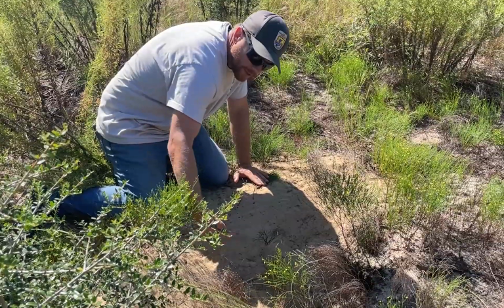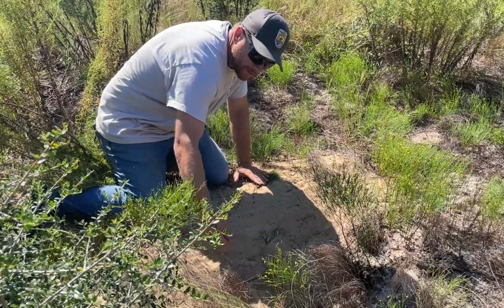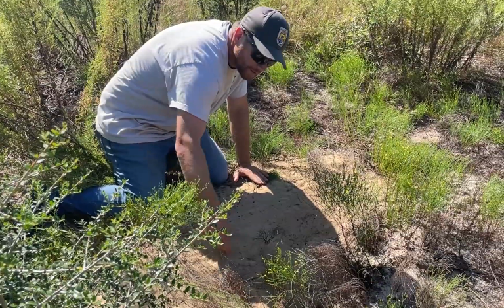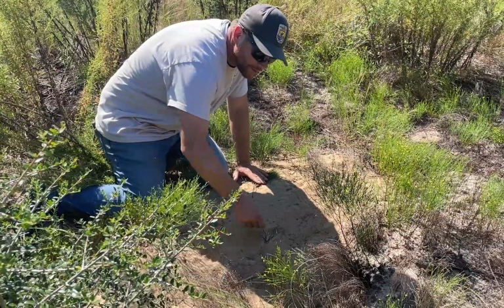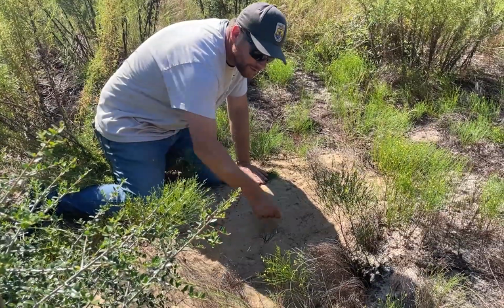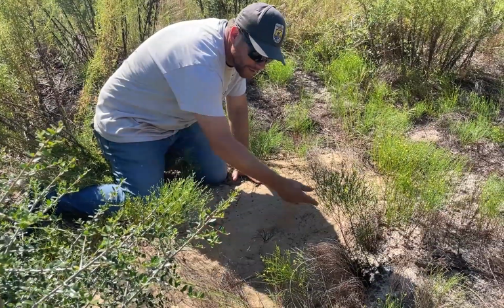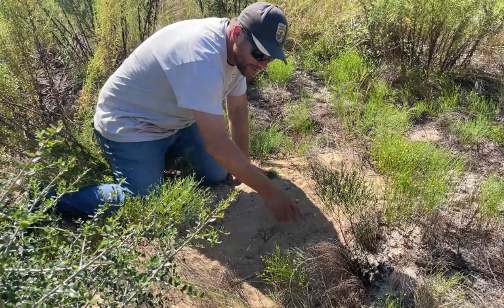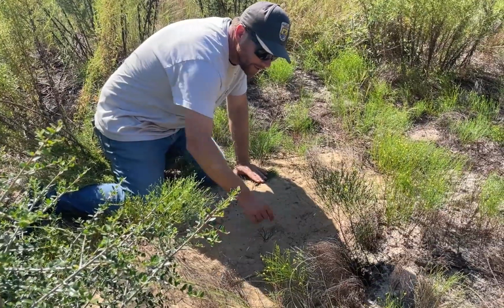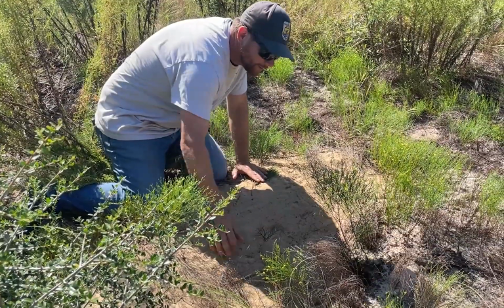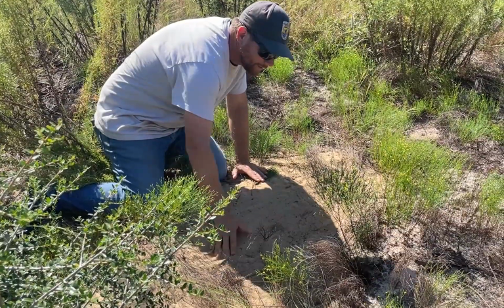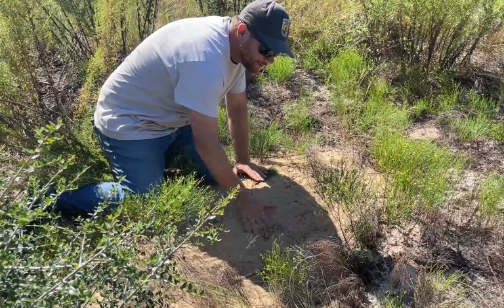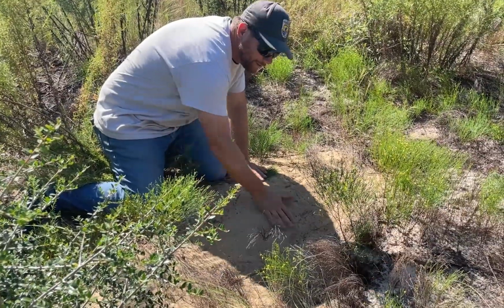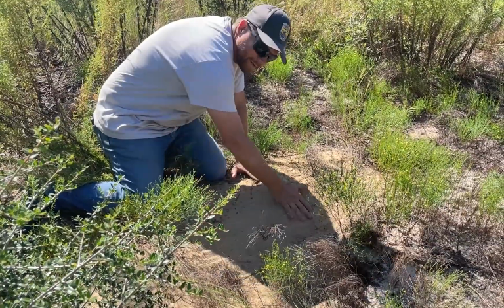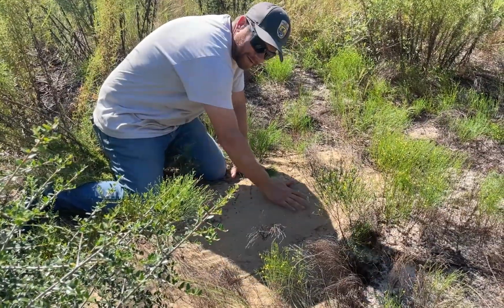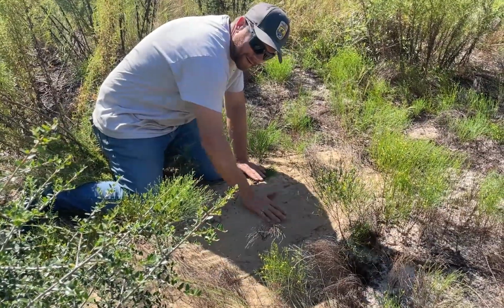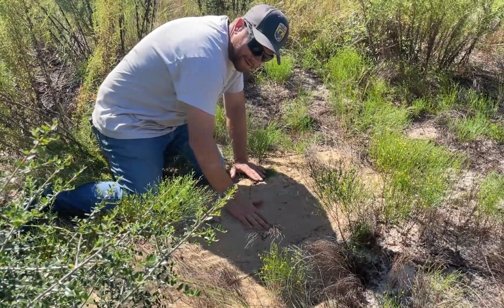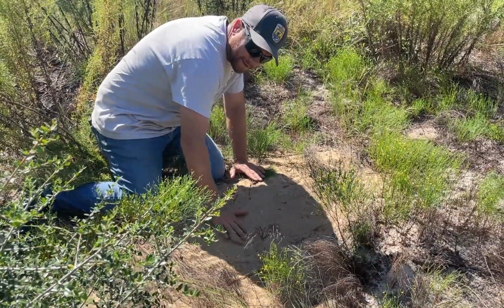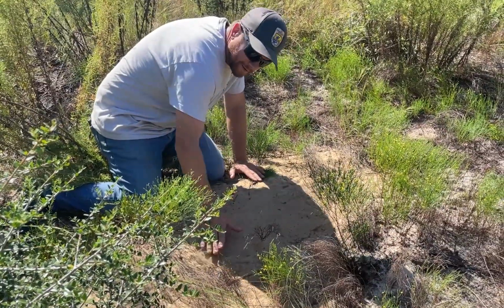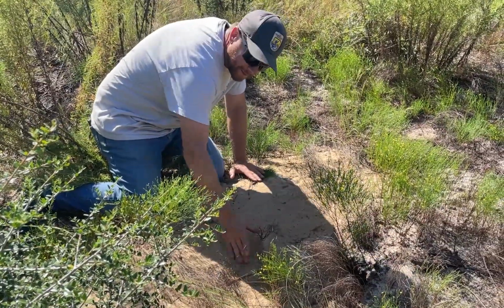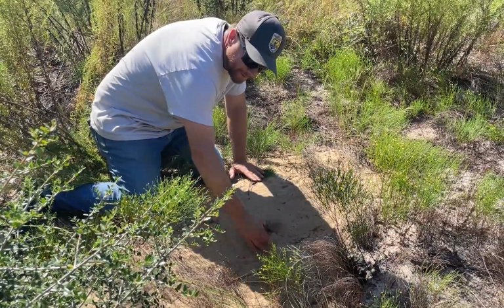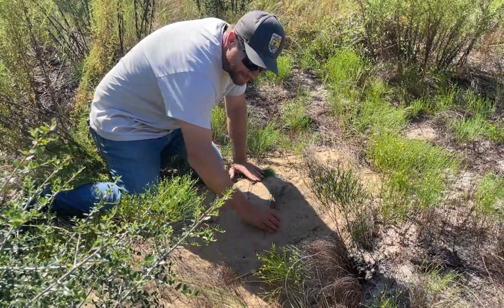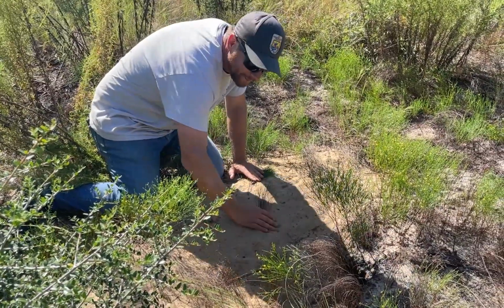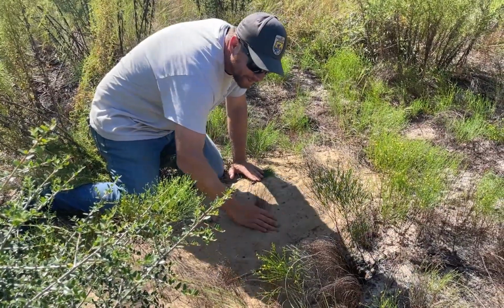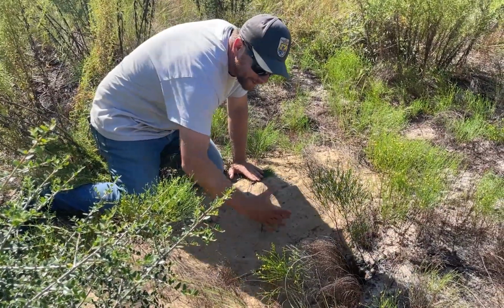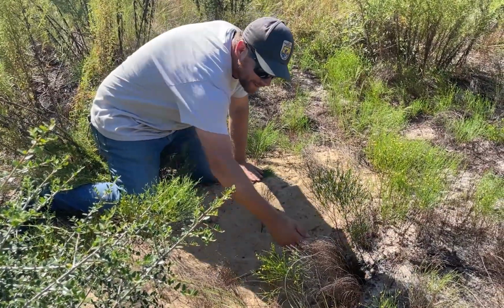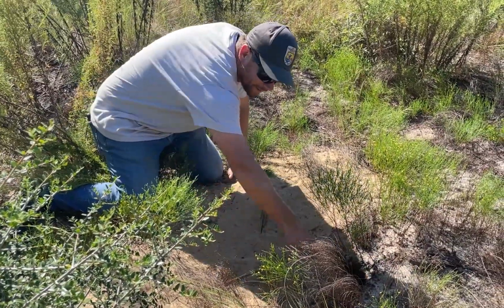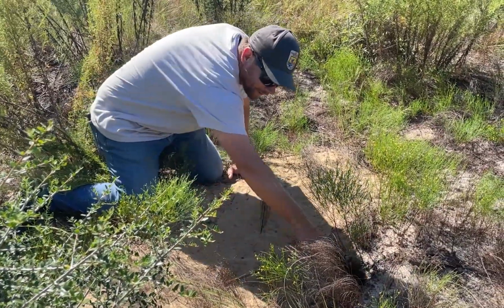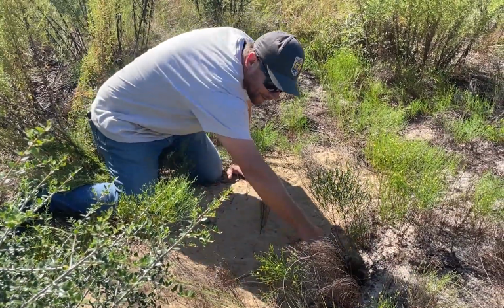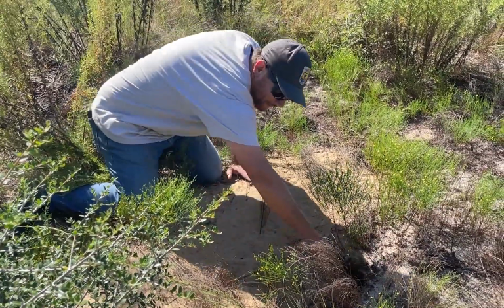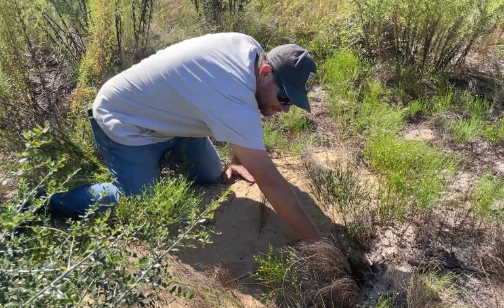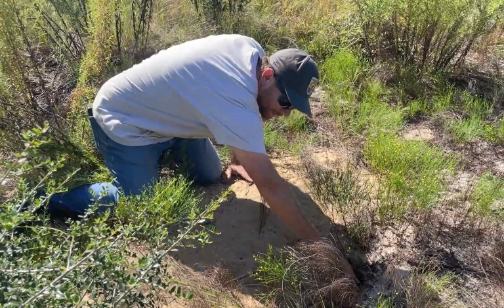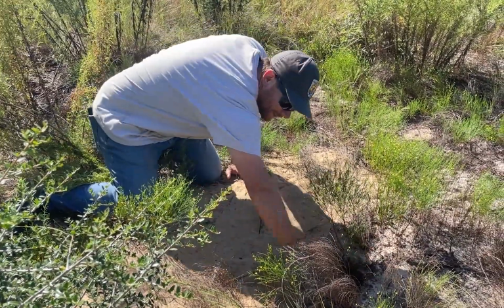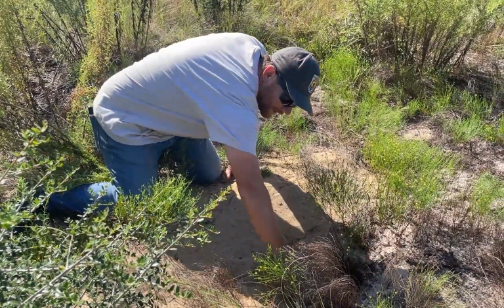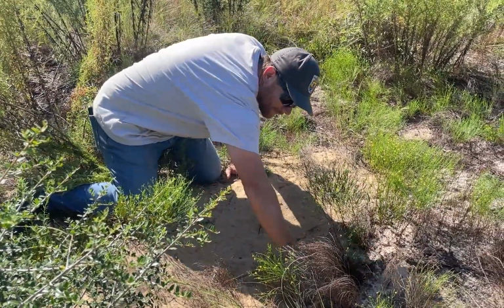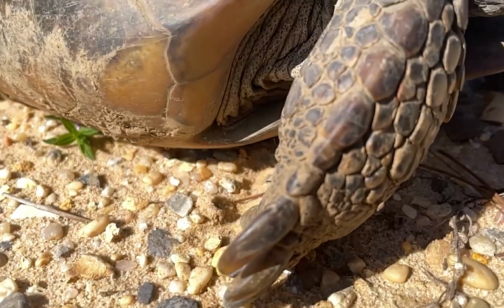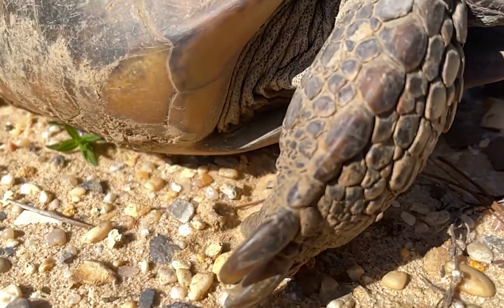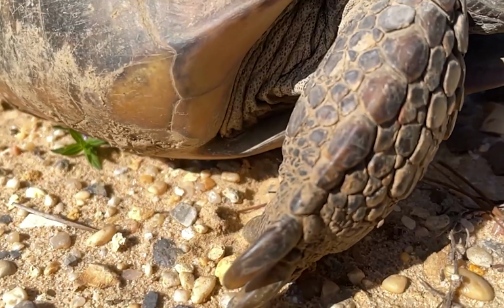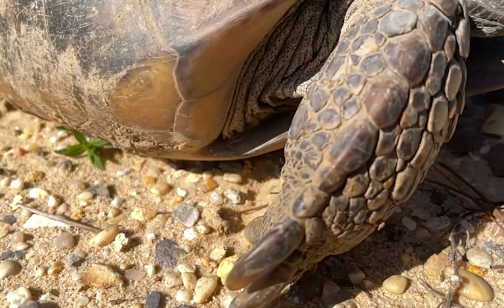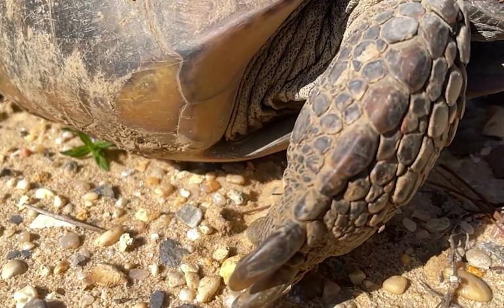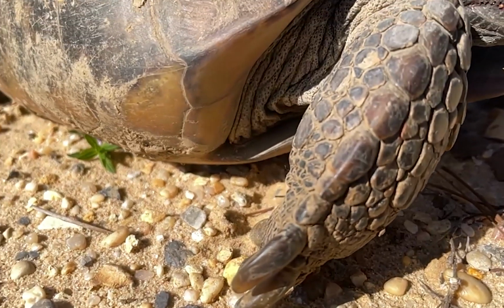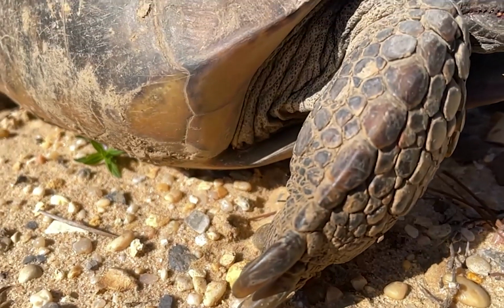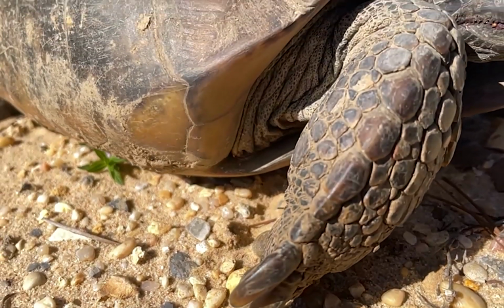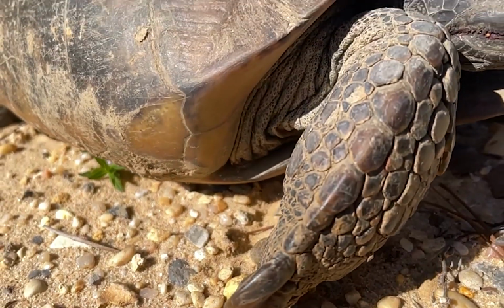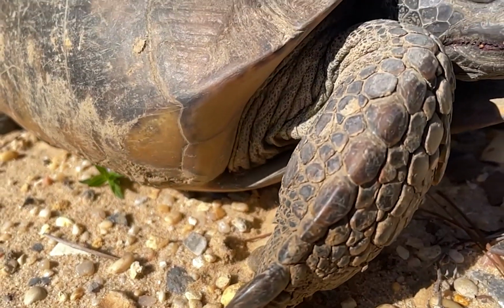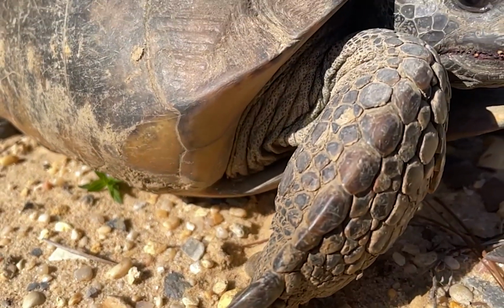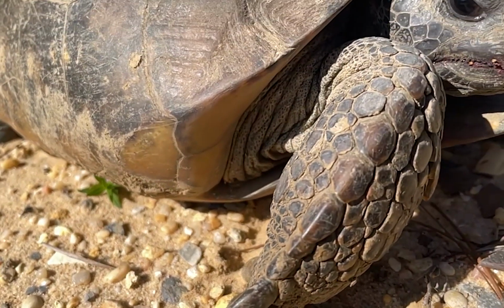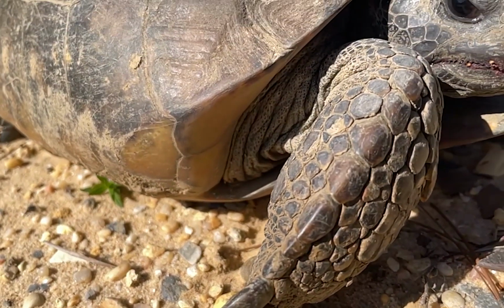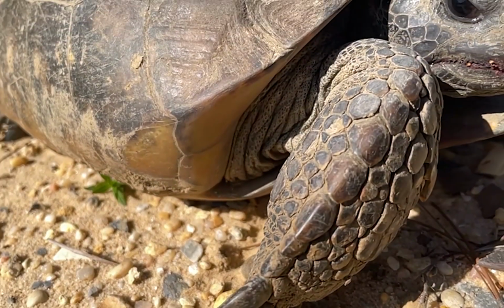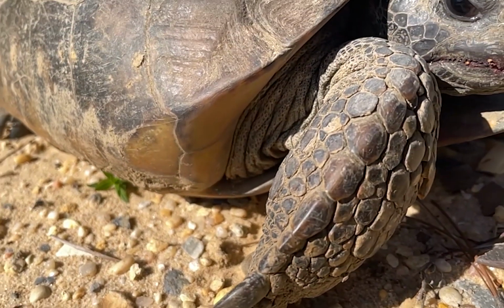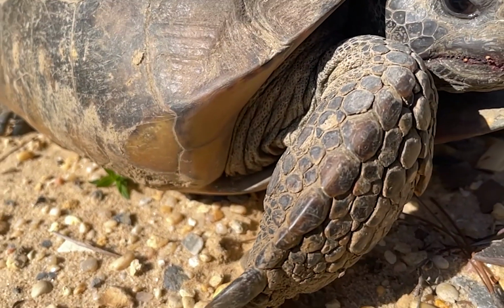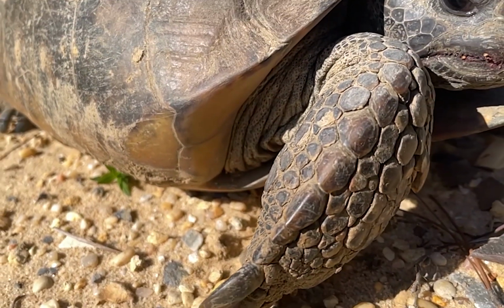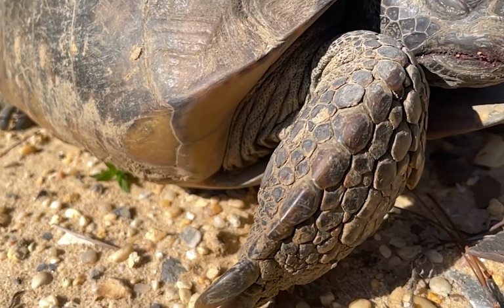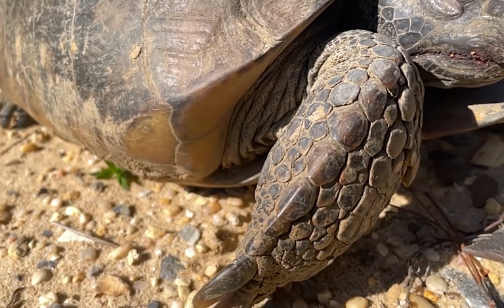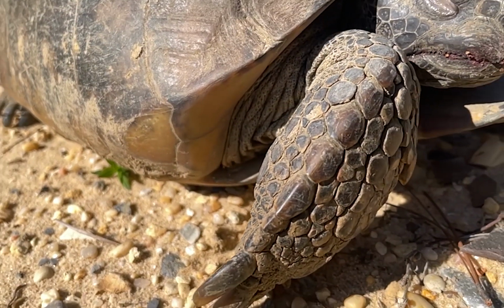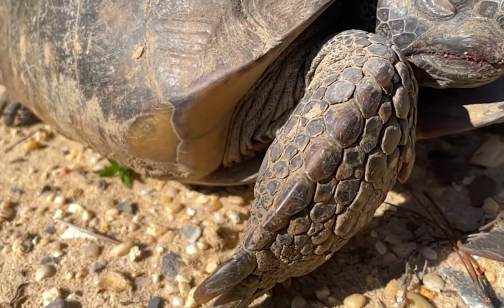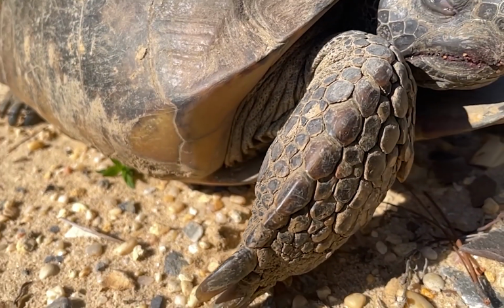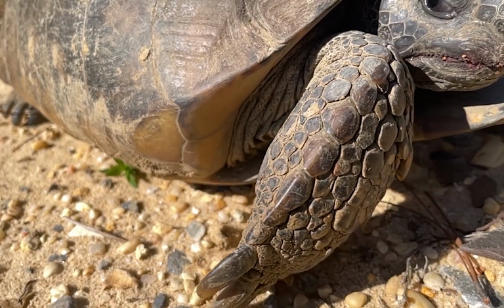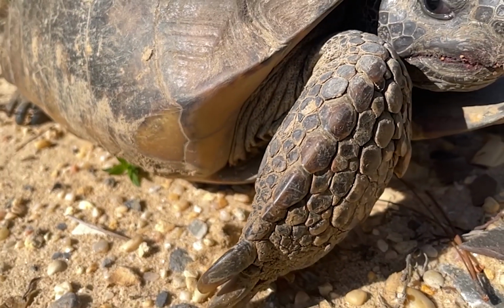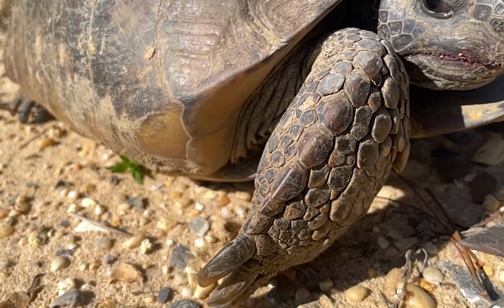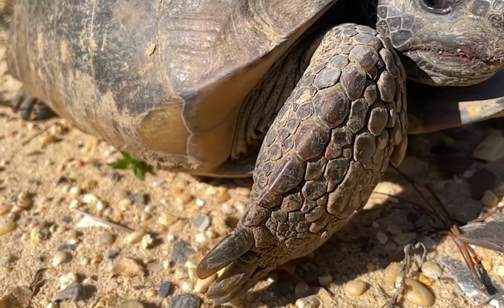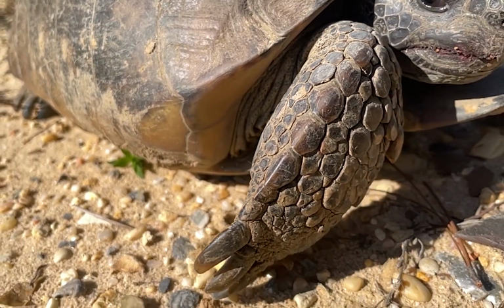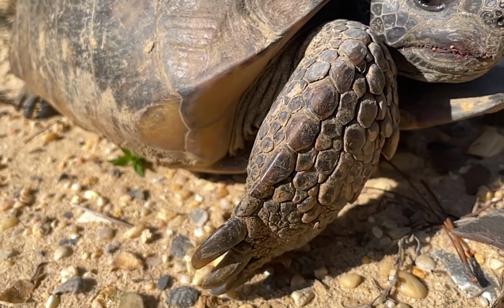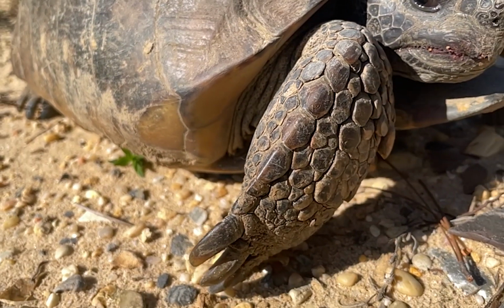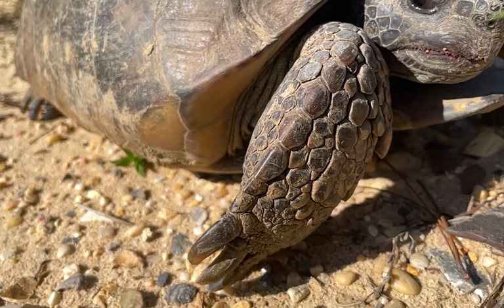Look for loose, sandy aprons around the opening. Gopher tortoises dig with their powerful front legs, leaving lots of dirt behind.